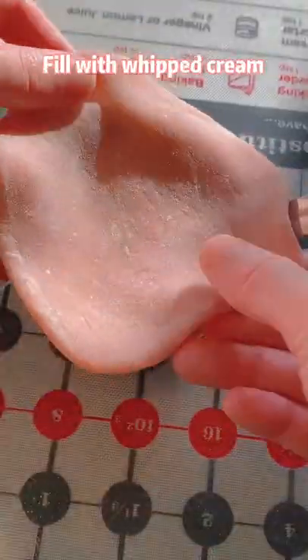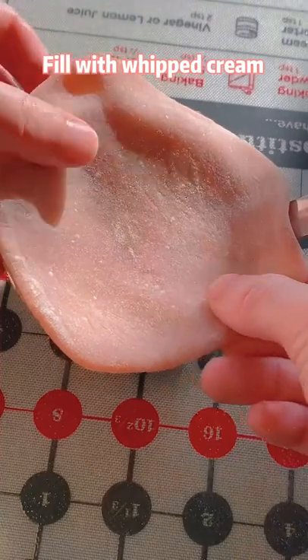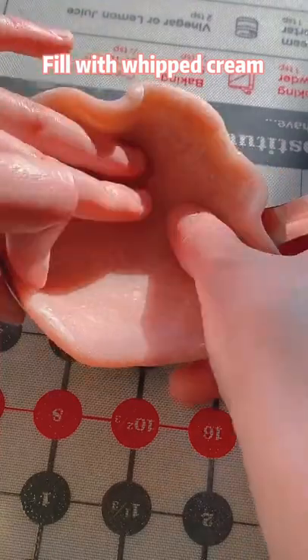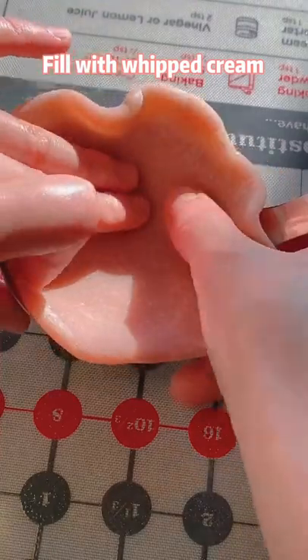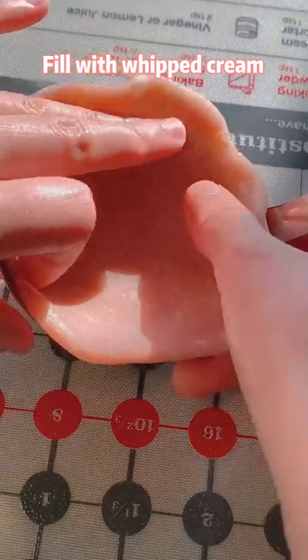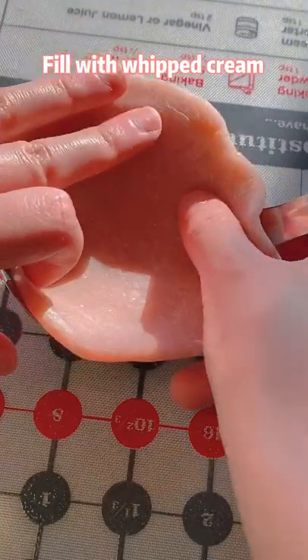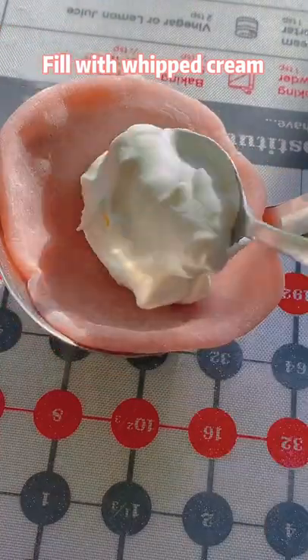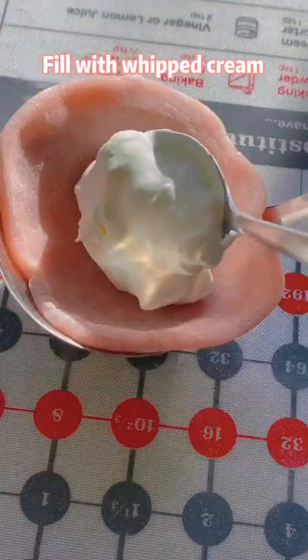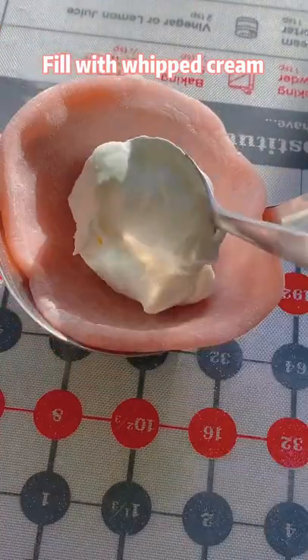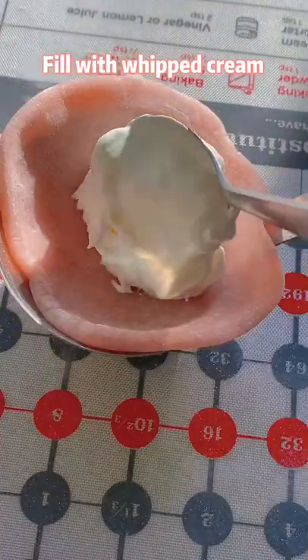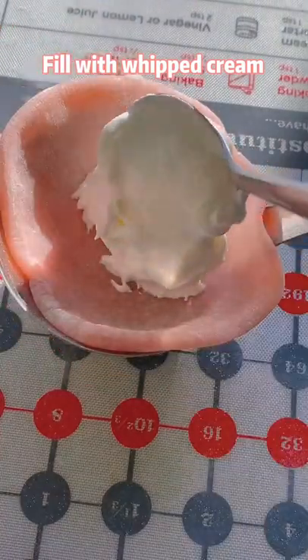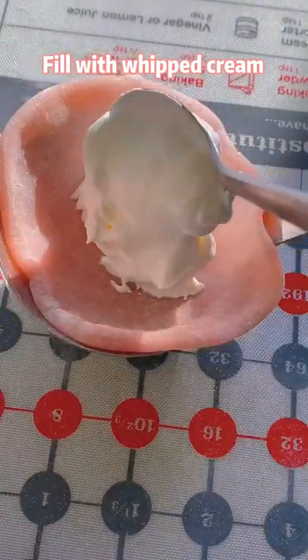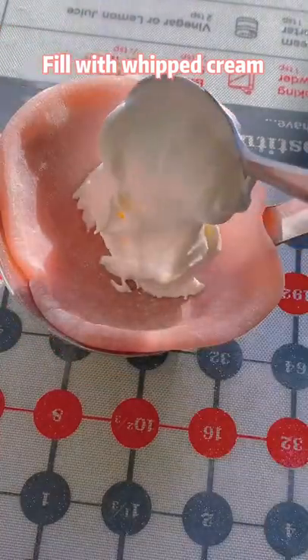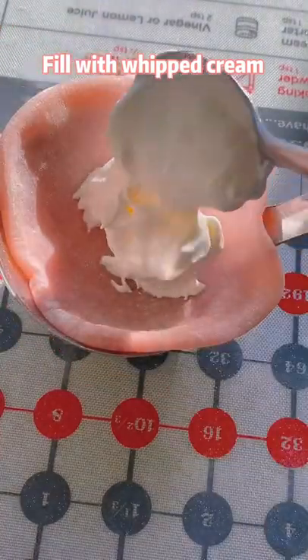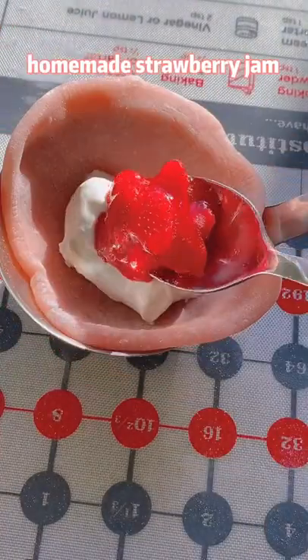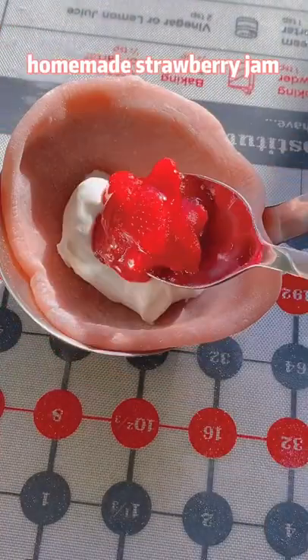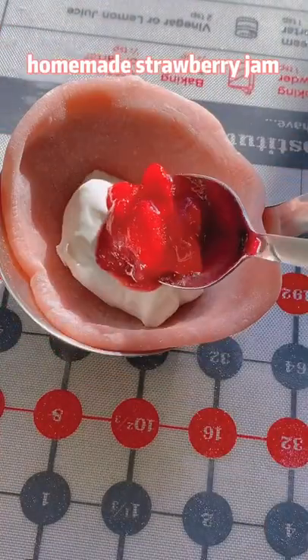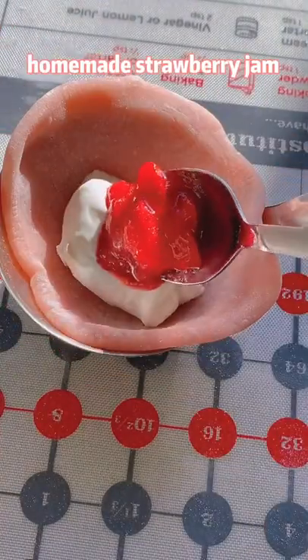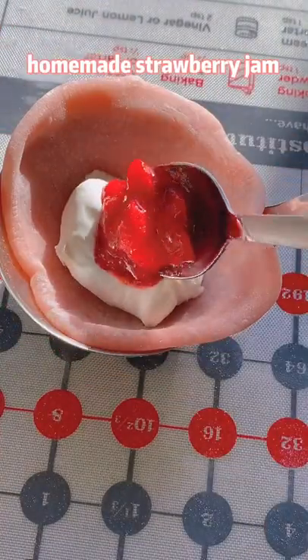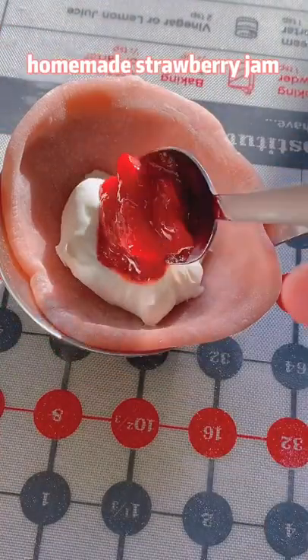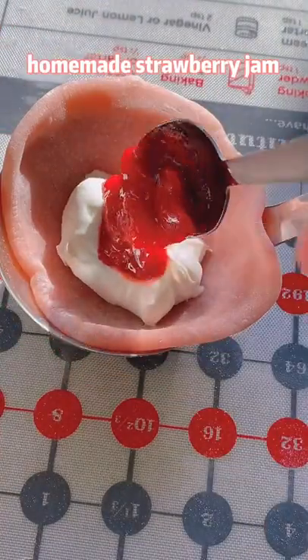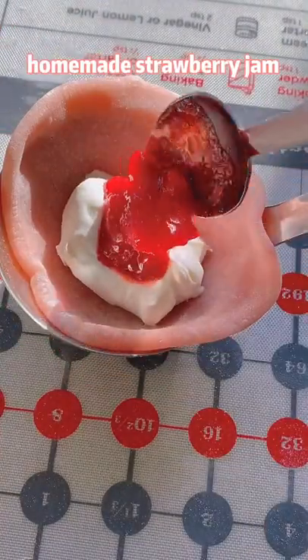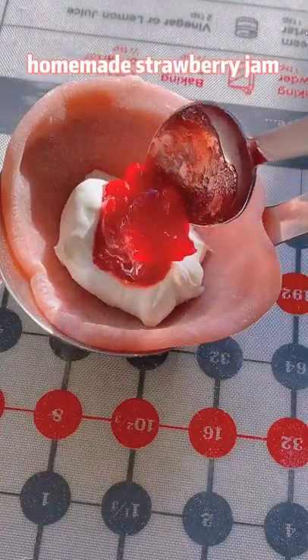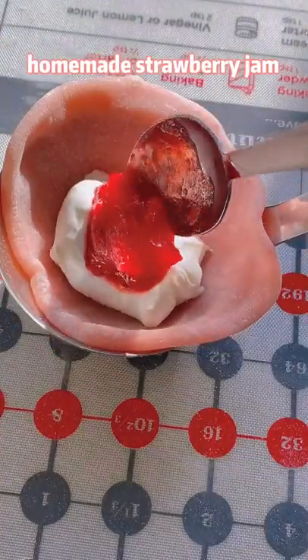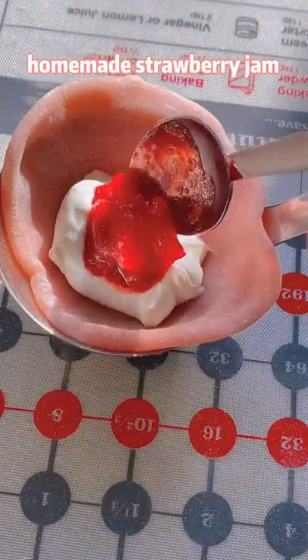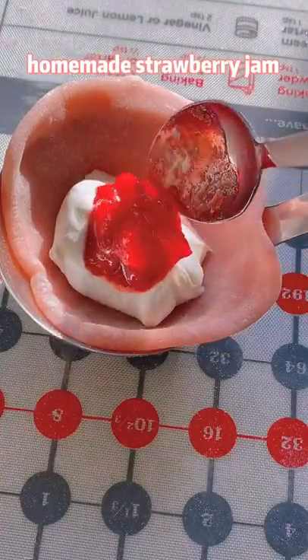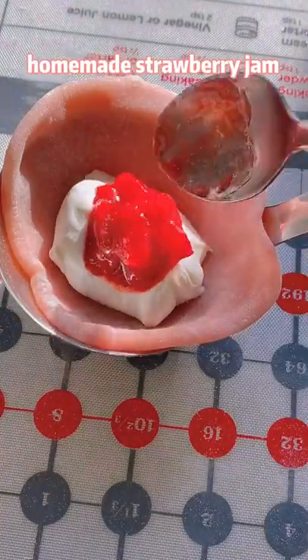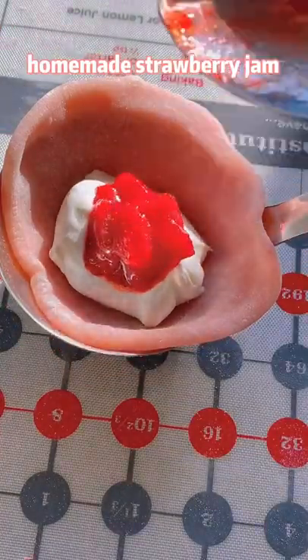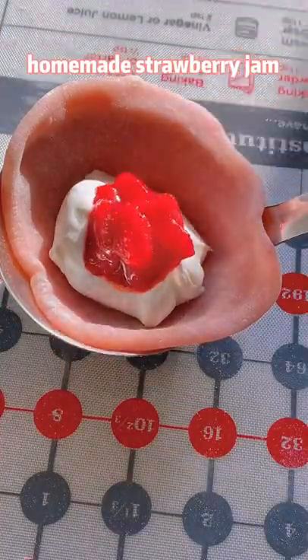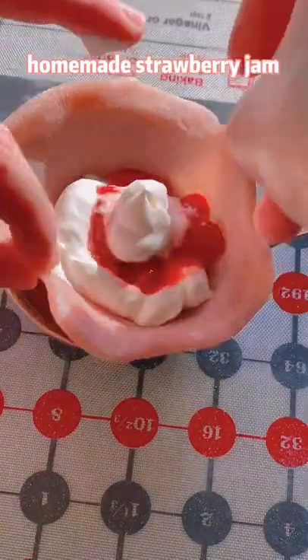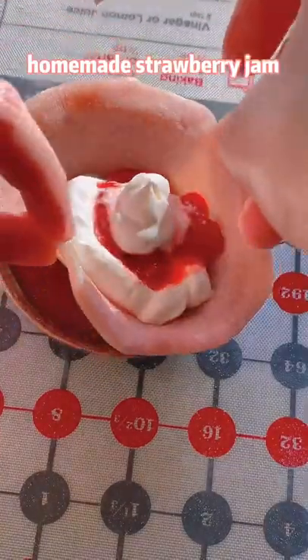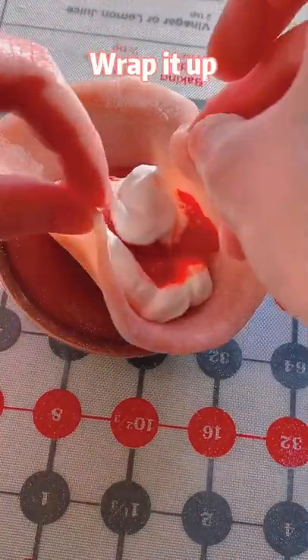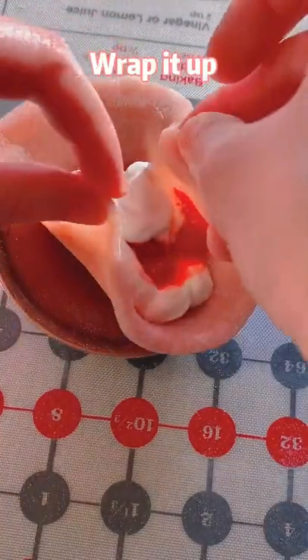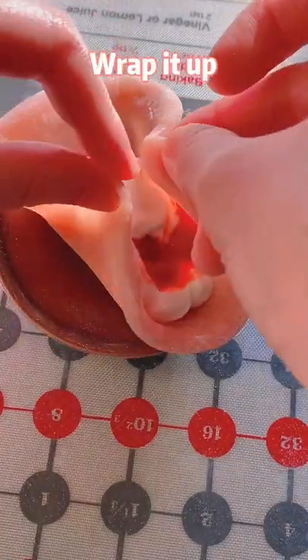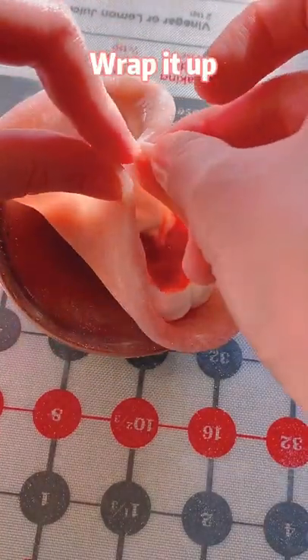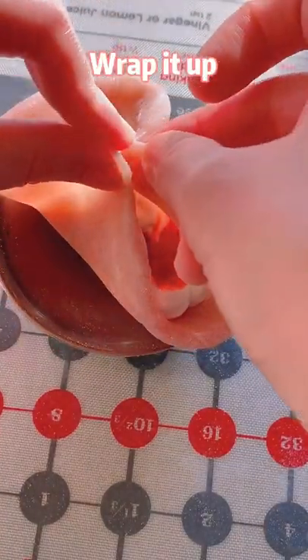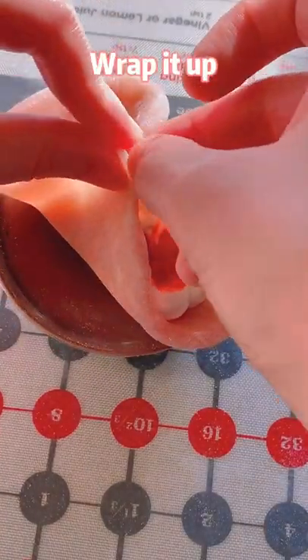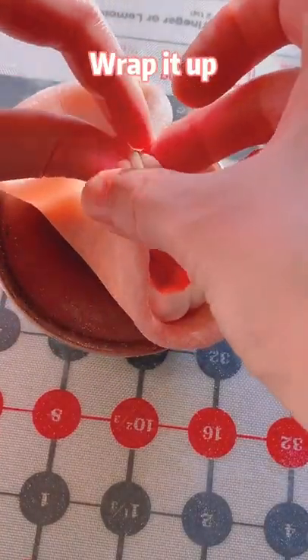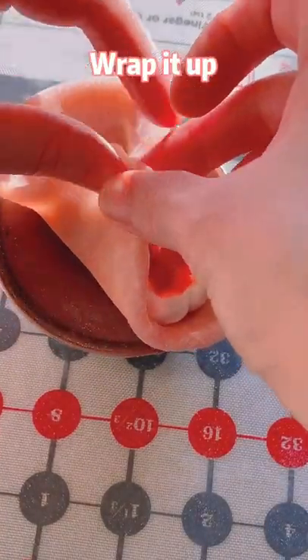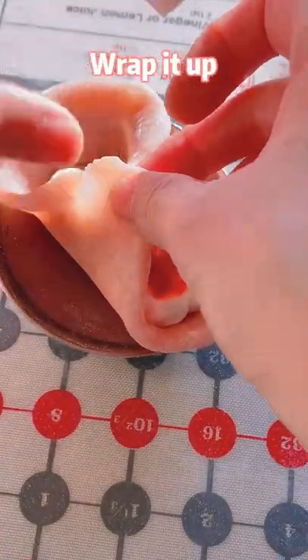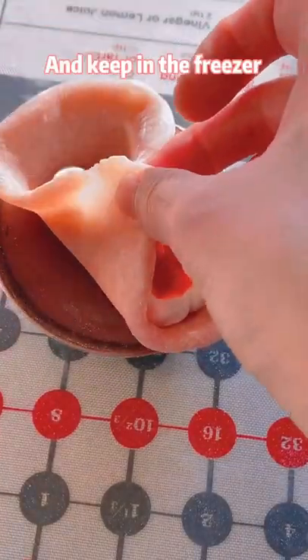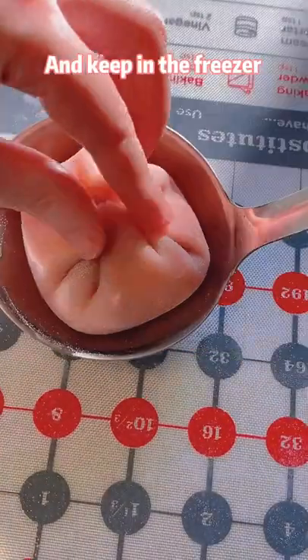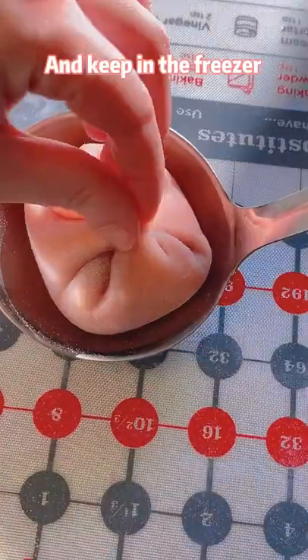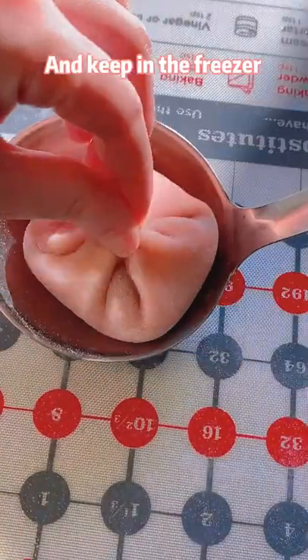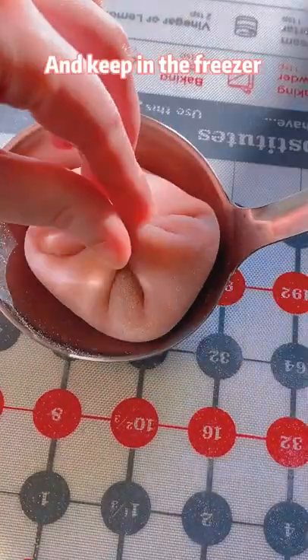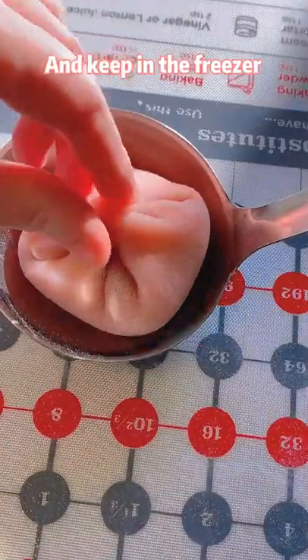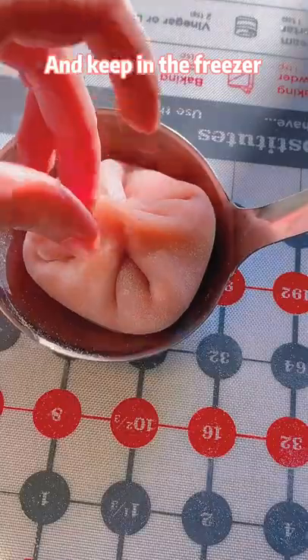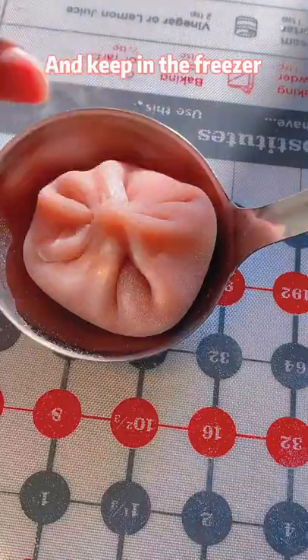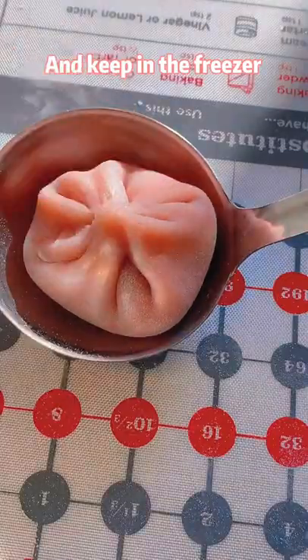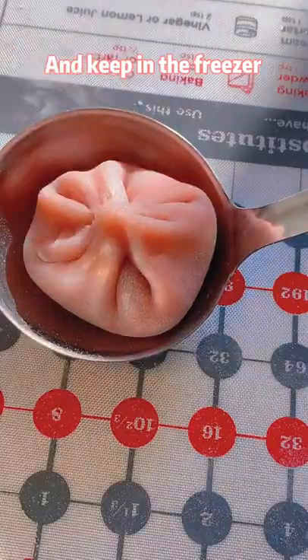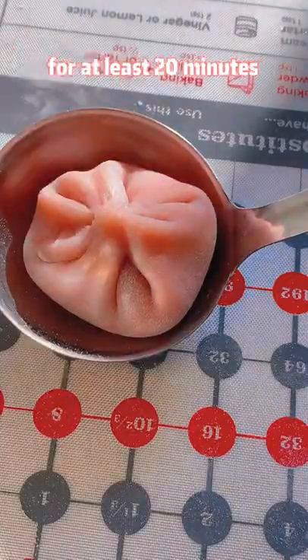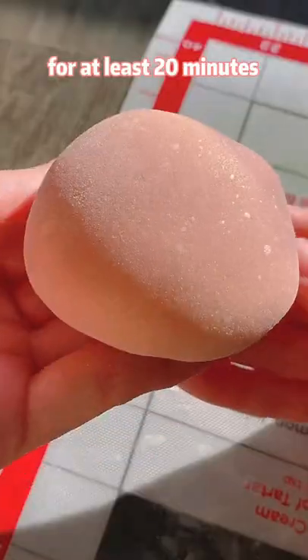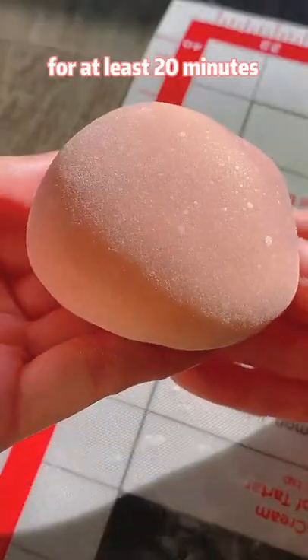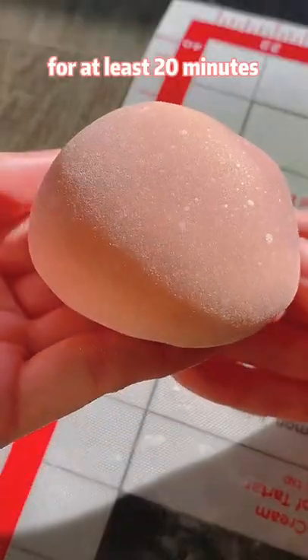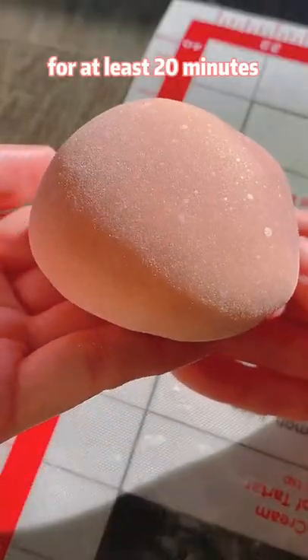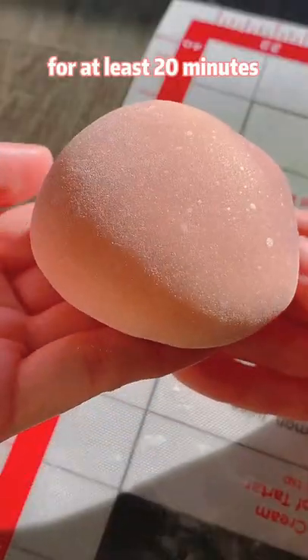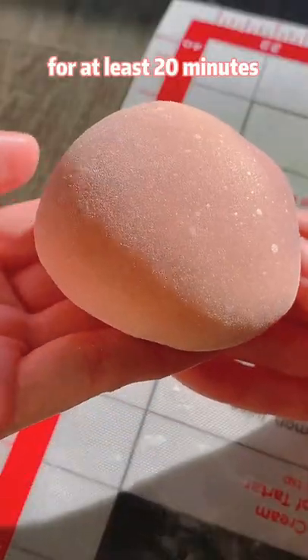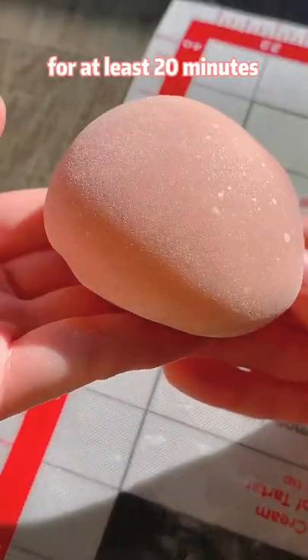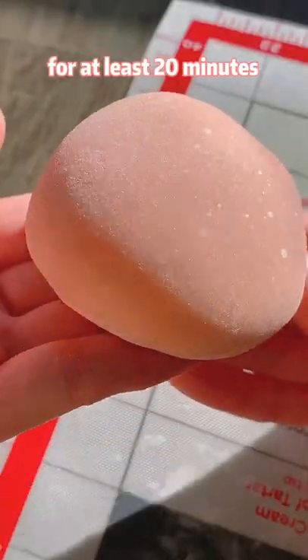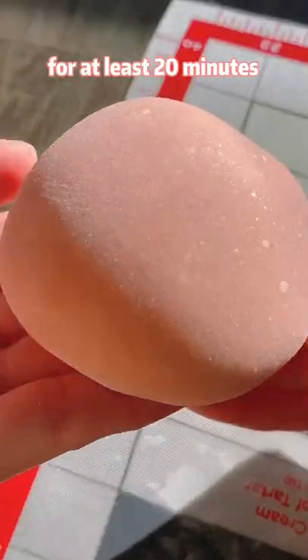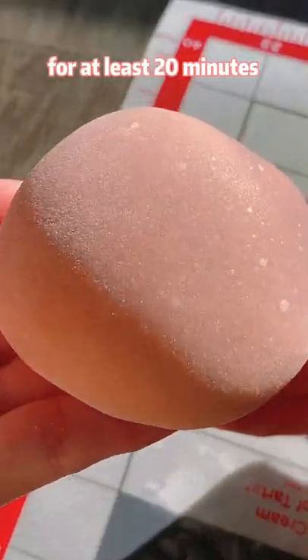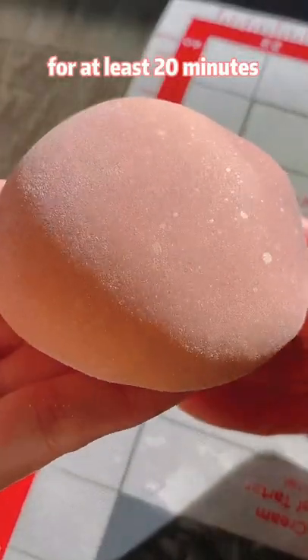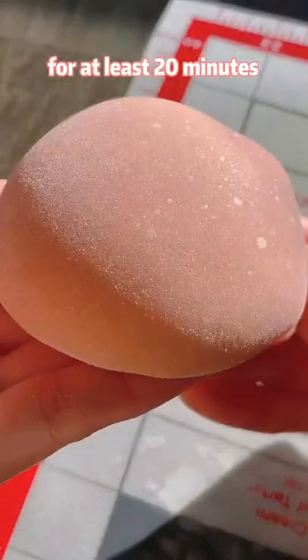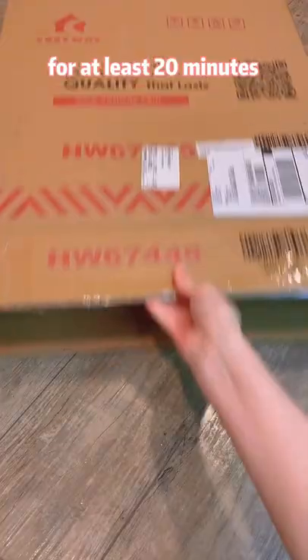Stir with whipped cream and homemade strawberry chip. Wrap it up and keep in the freezer for at least 20 minutes.